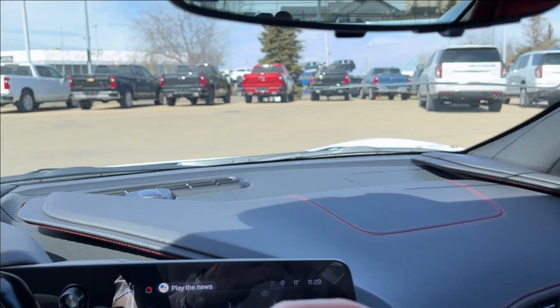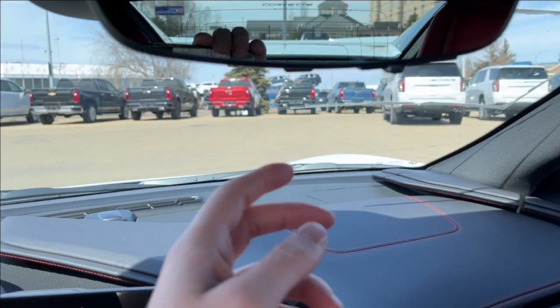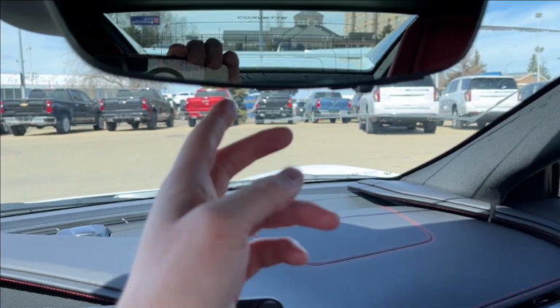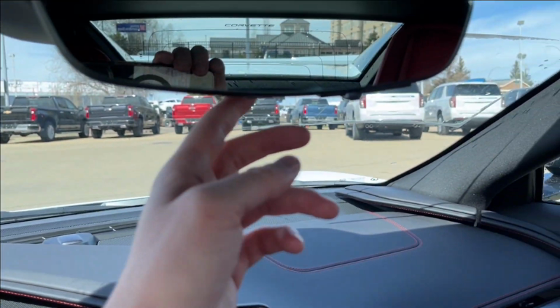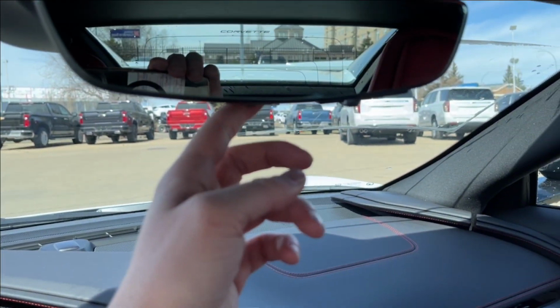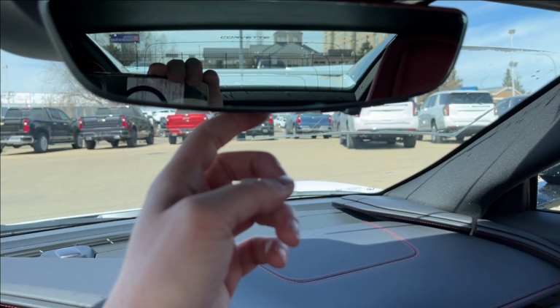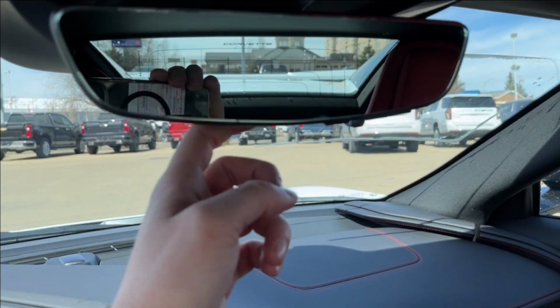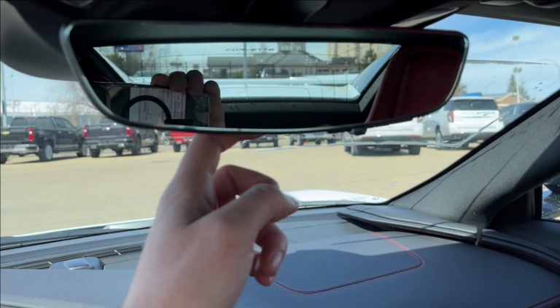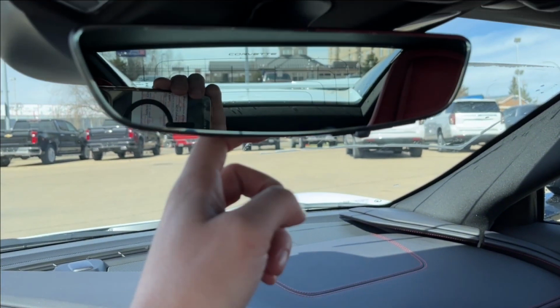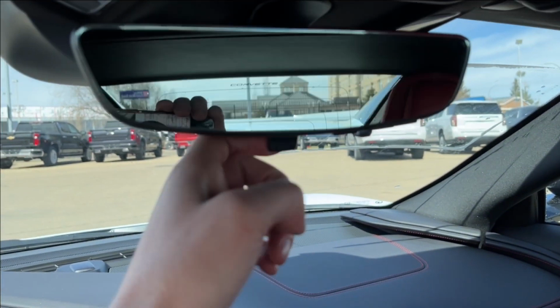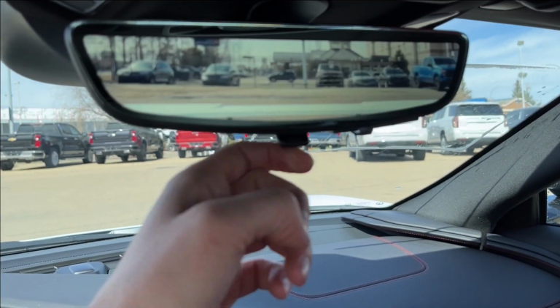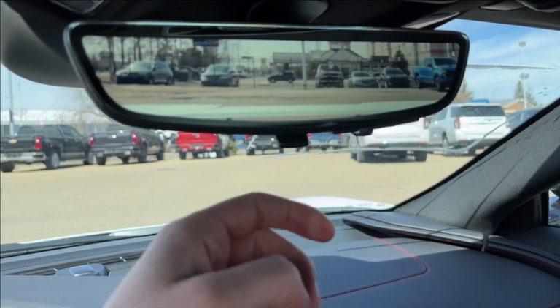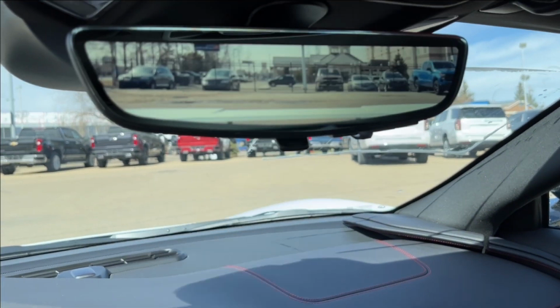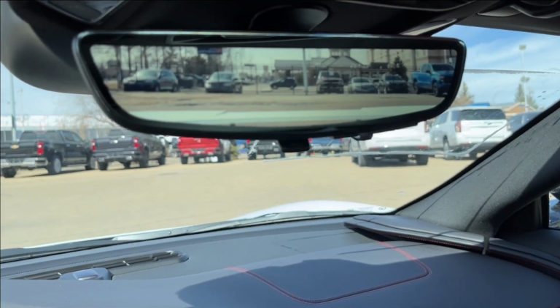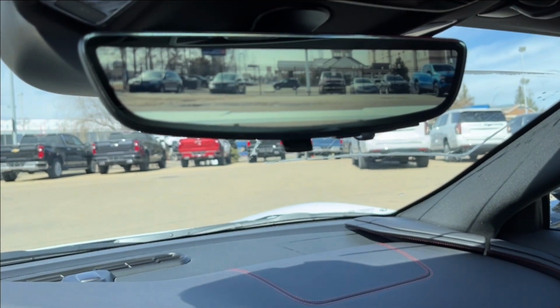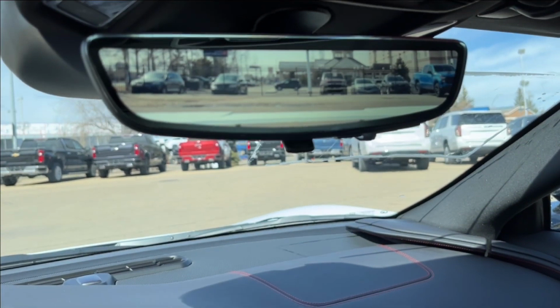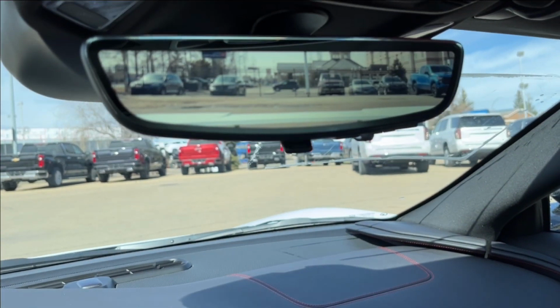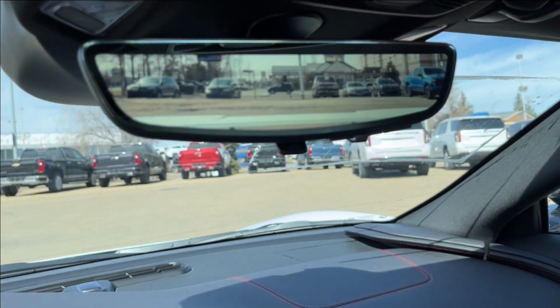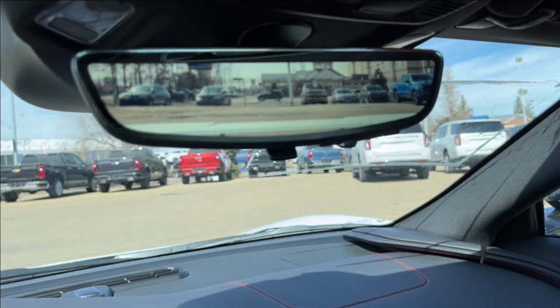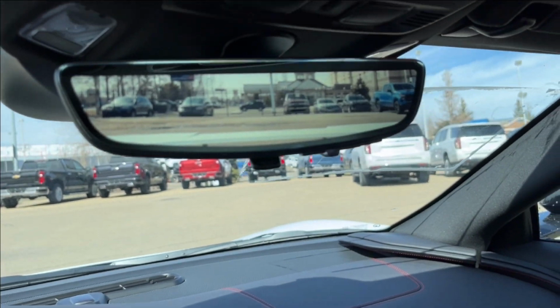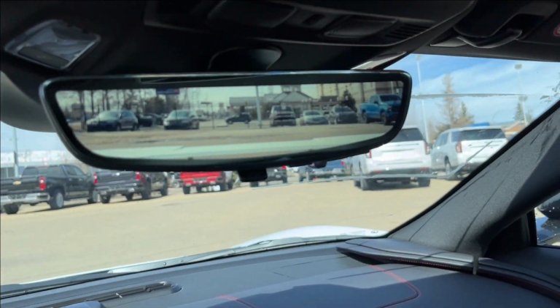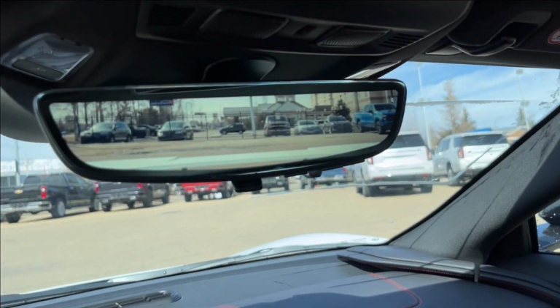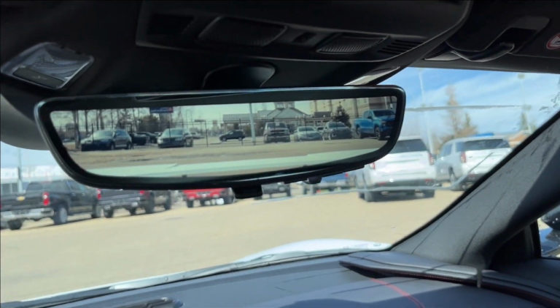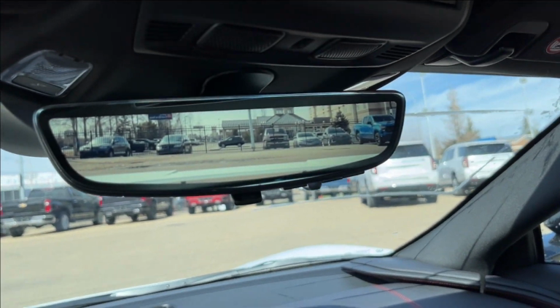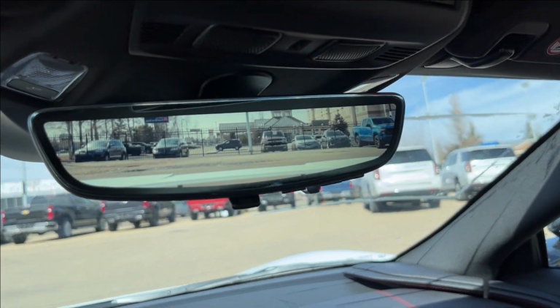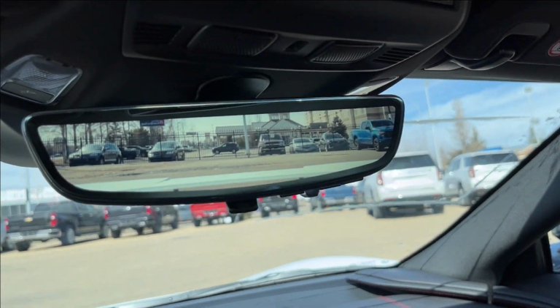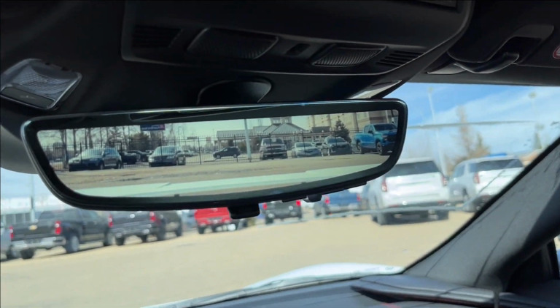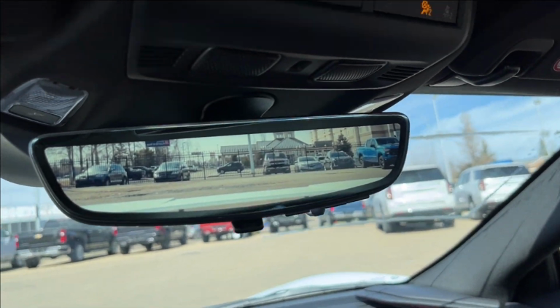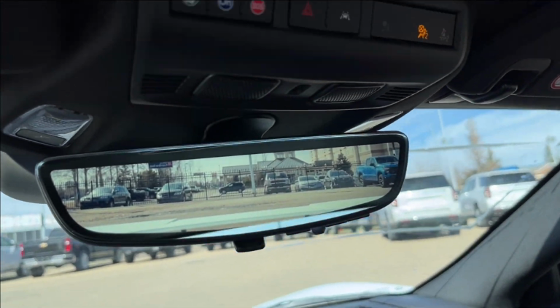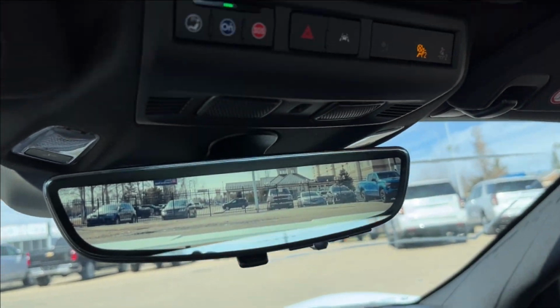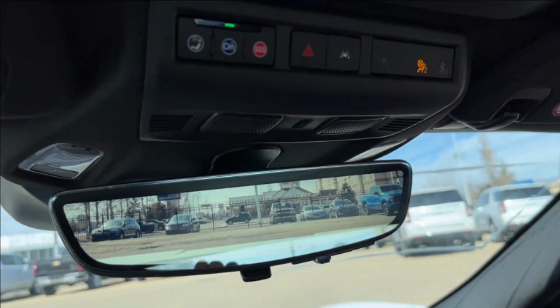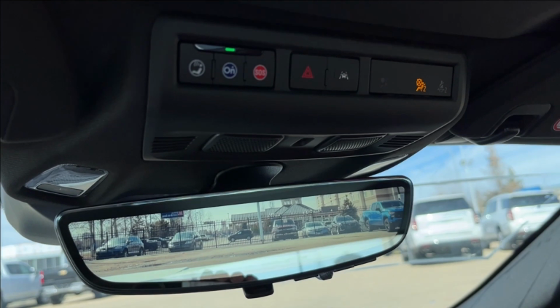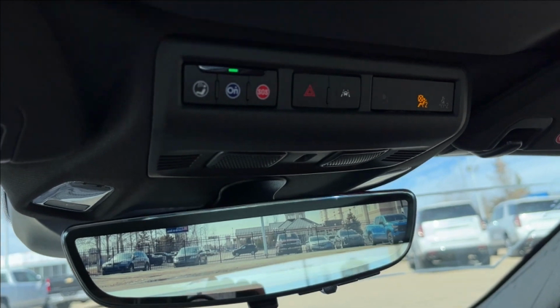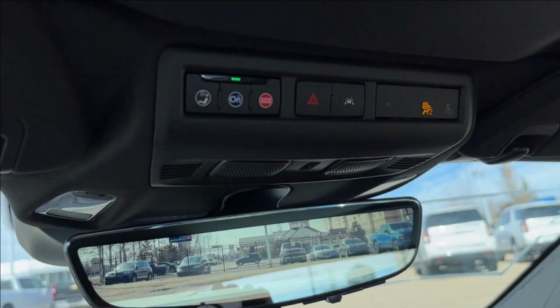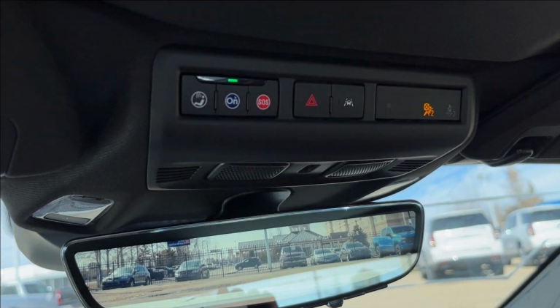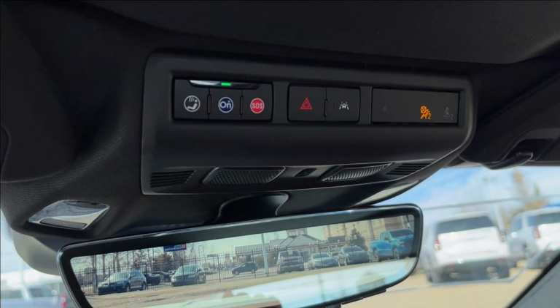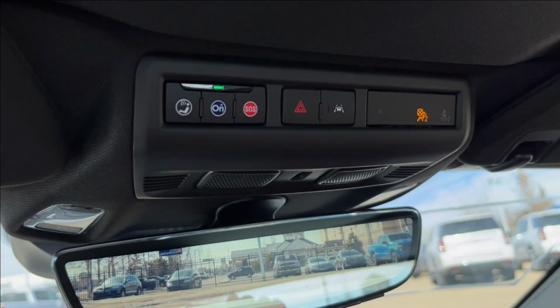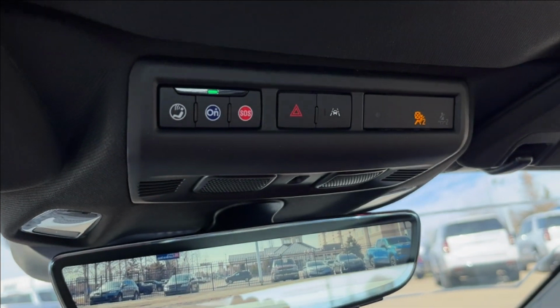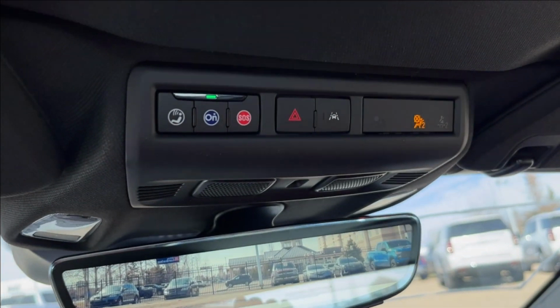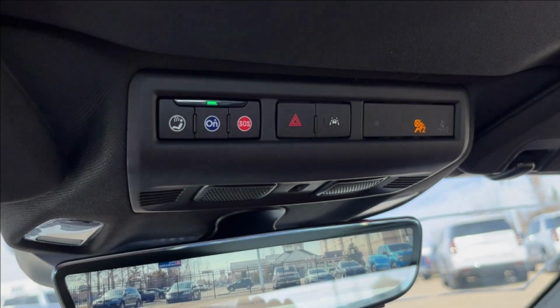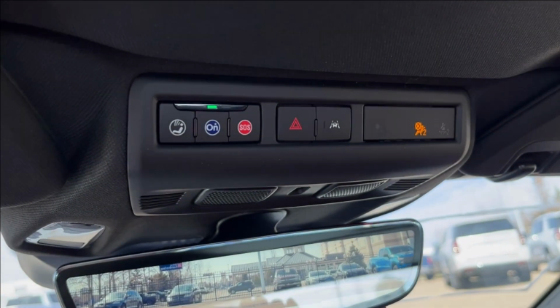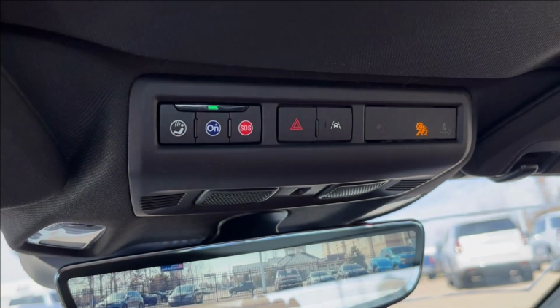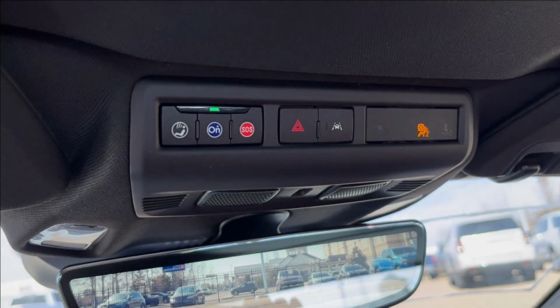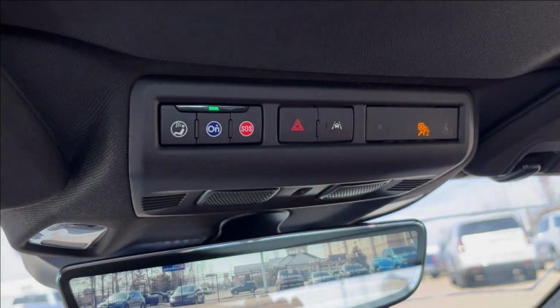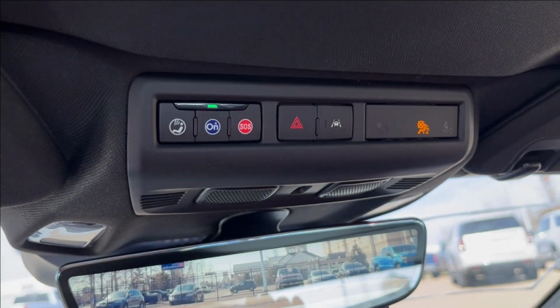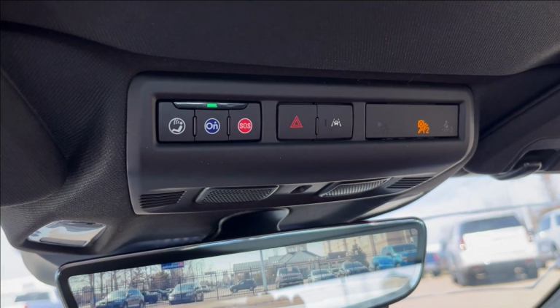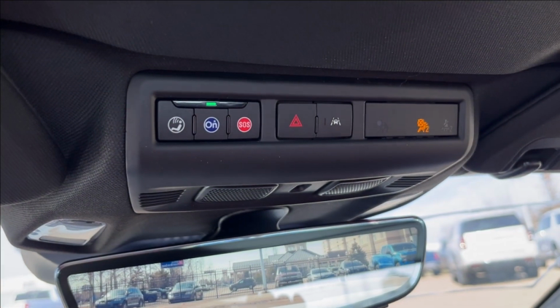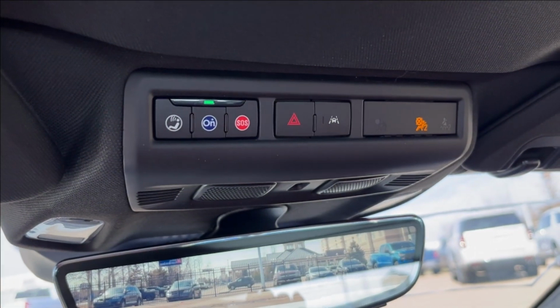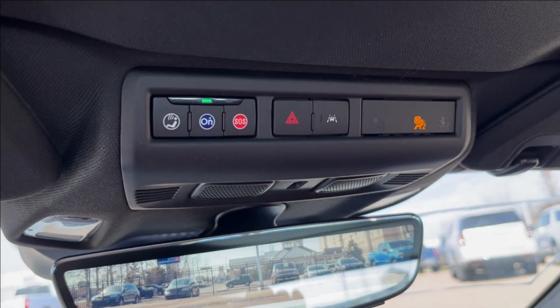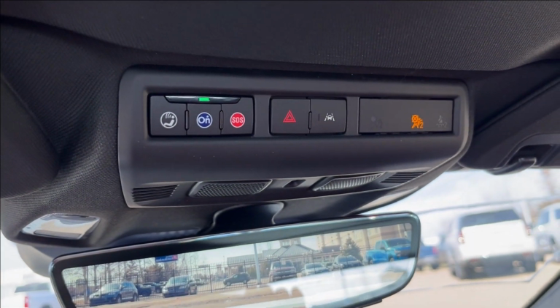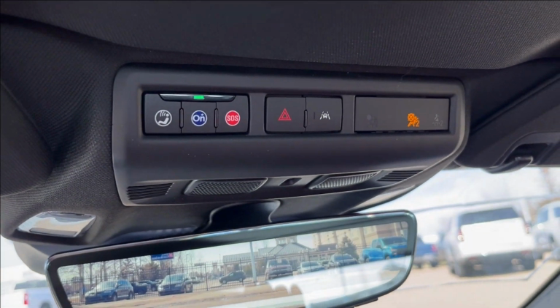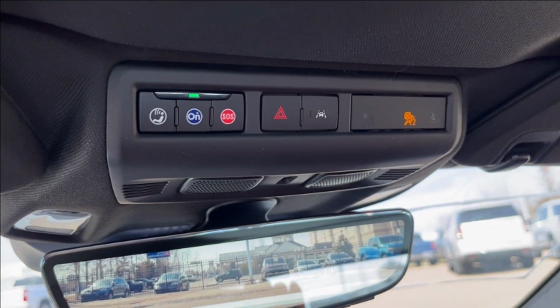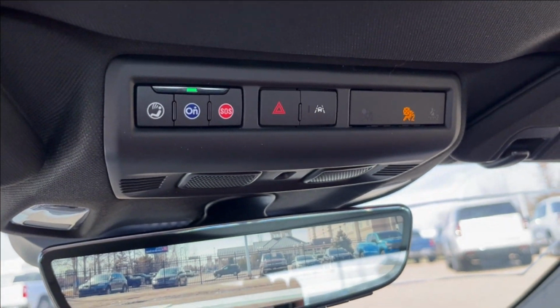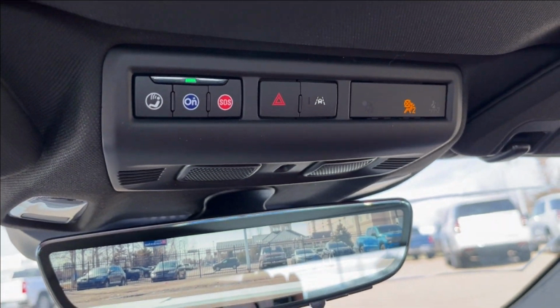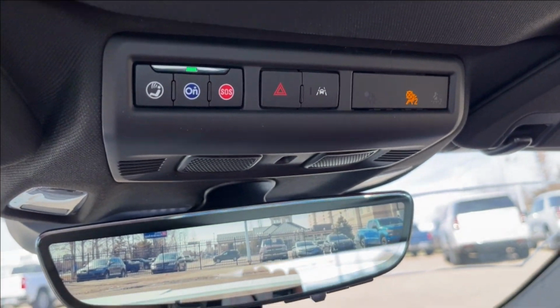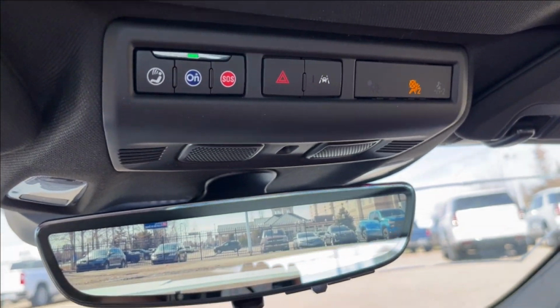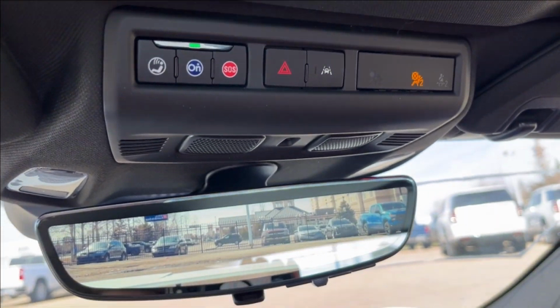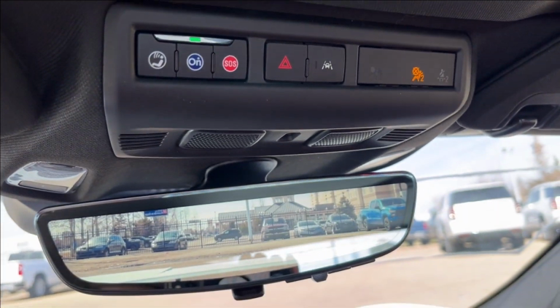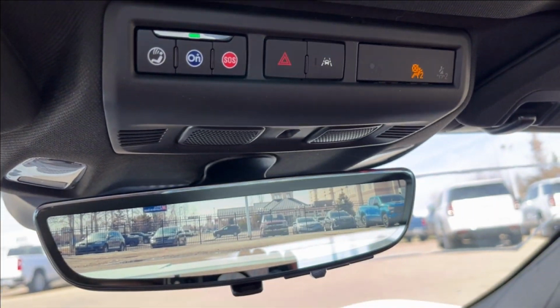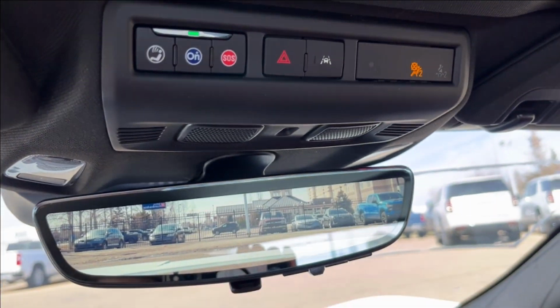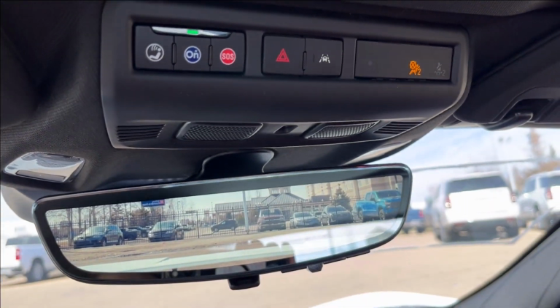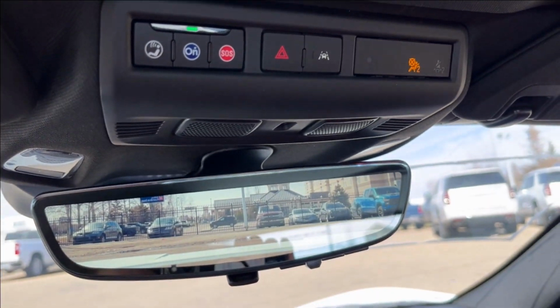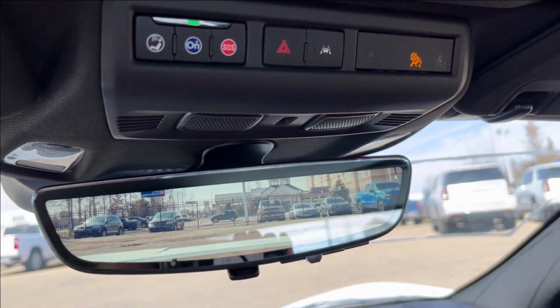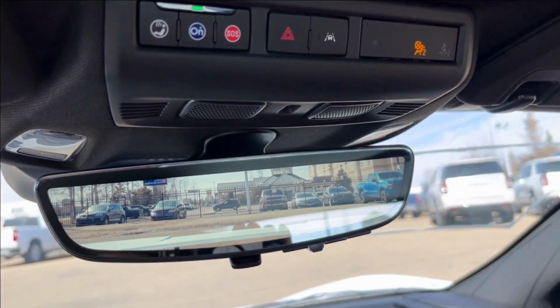Here you'll have the regular view and then the camera view. Up top, you can access your OnStar, your SOS, and as well as your lane keep assist.